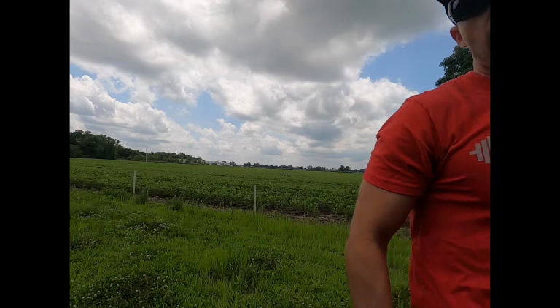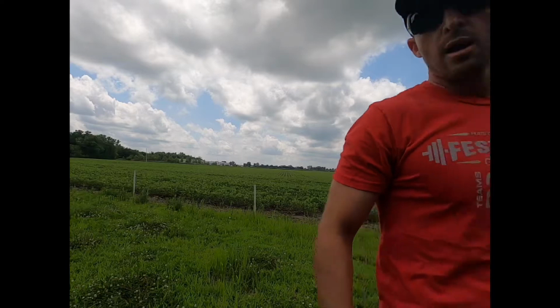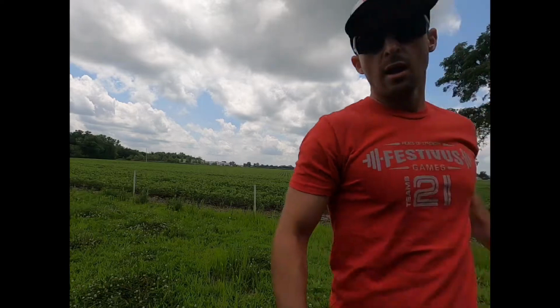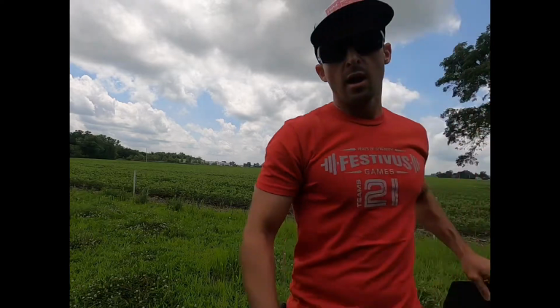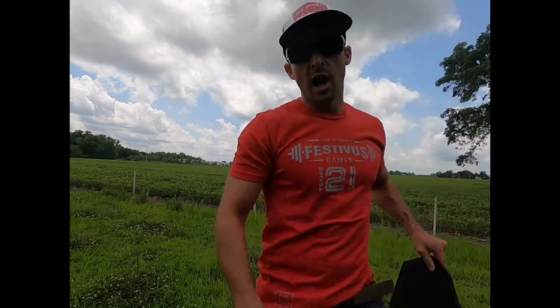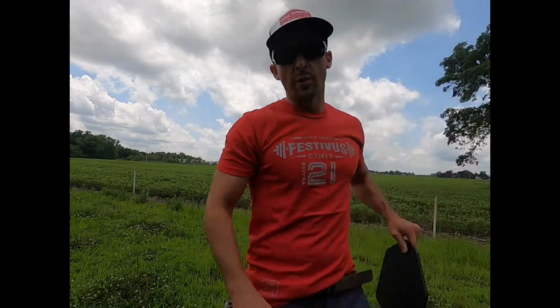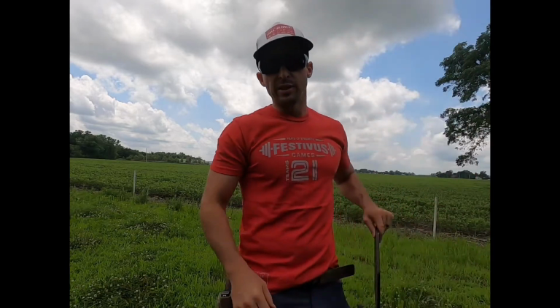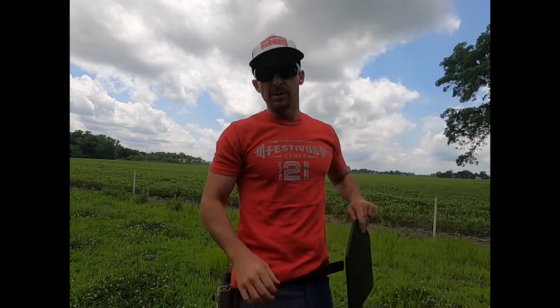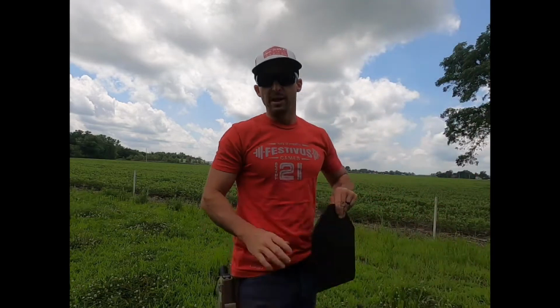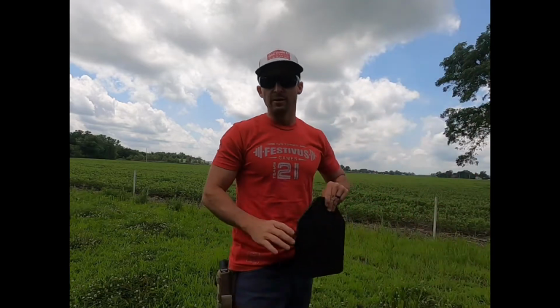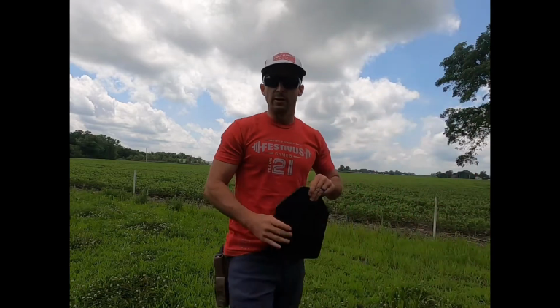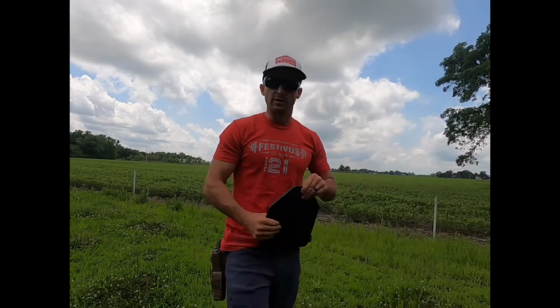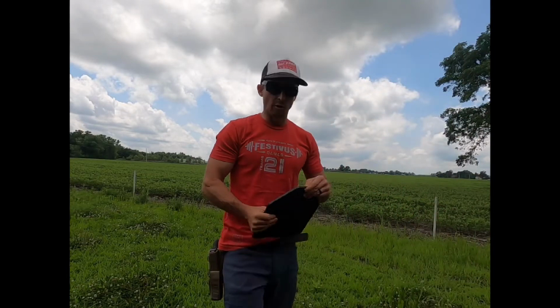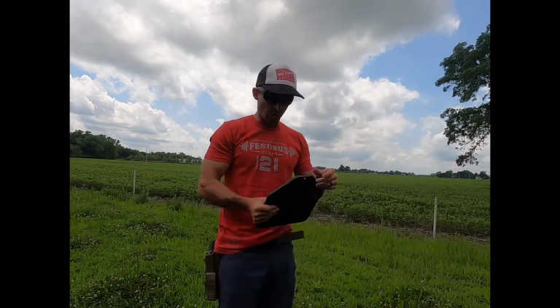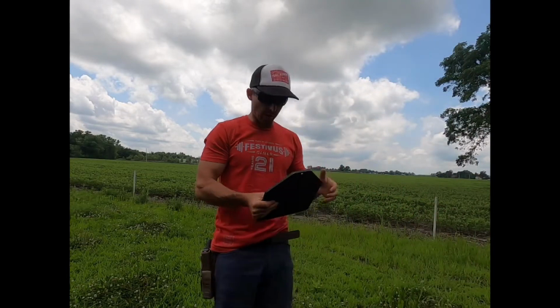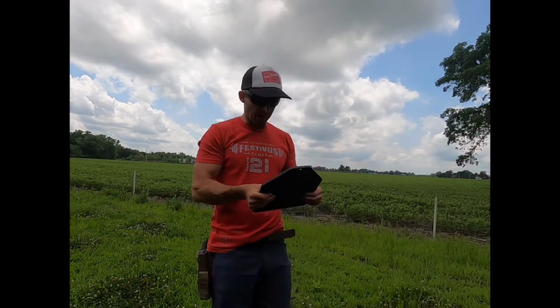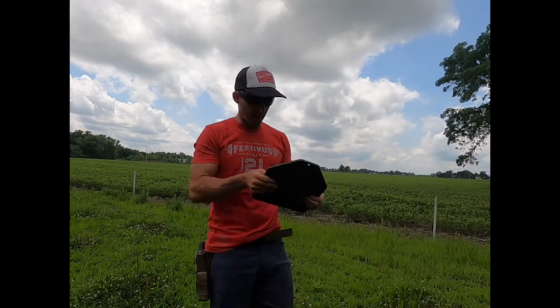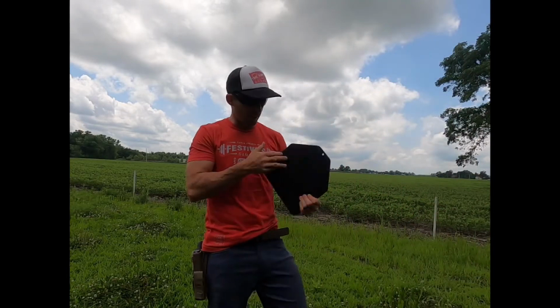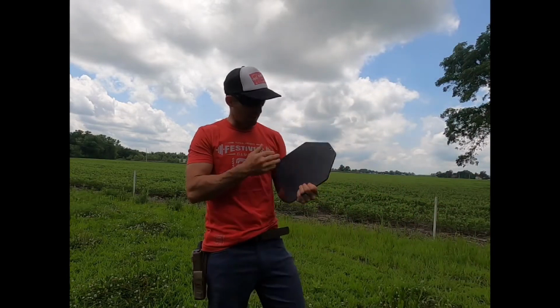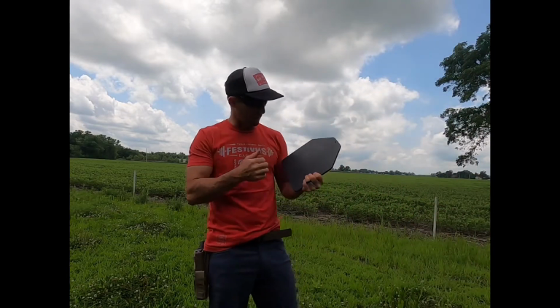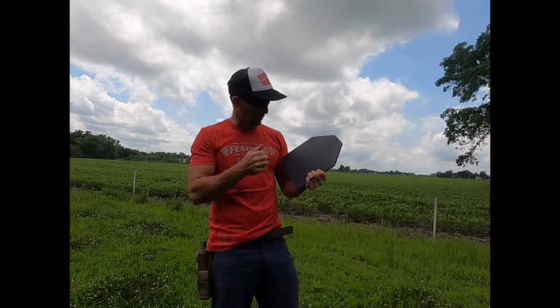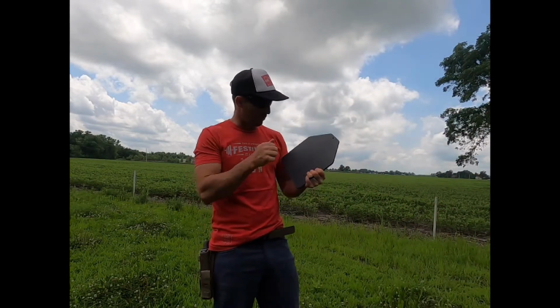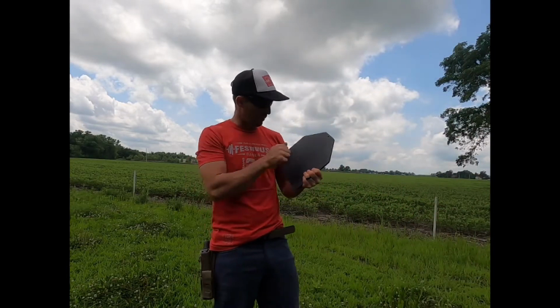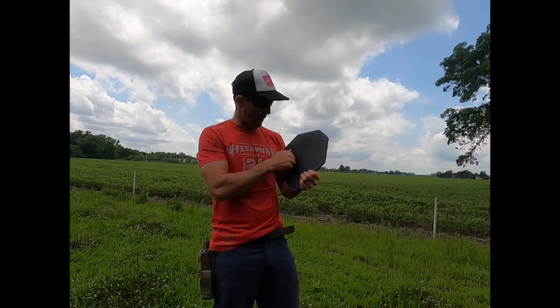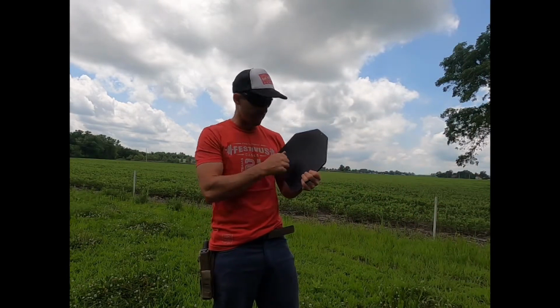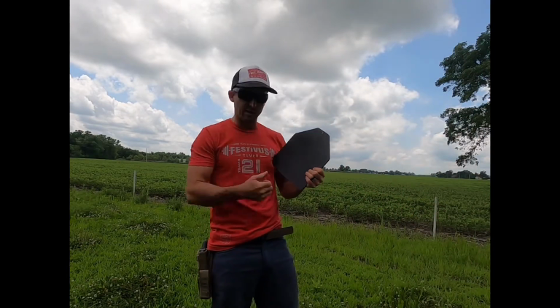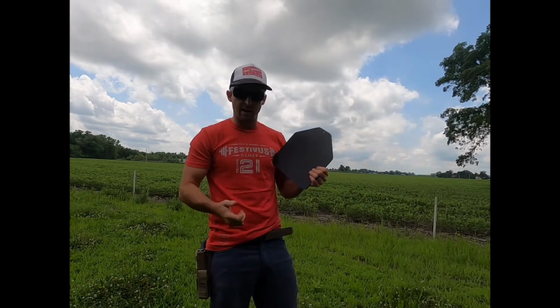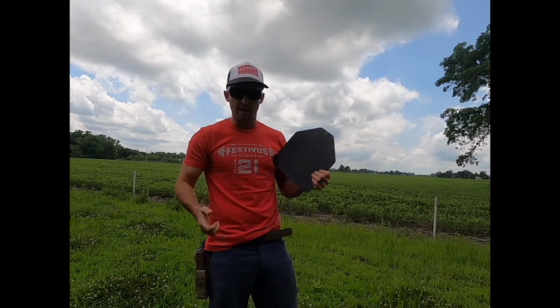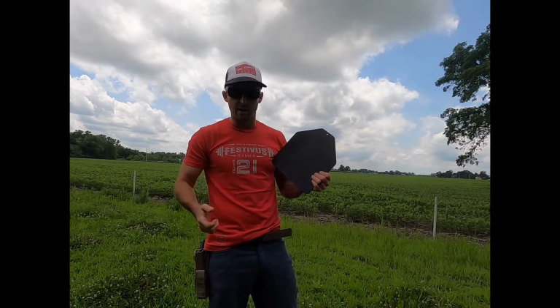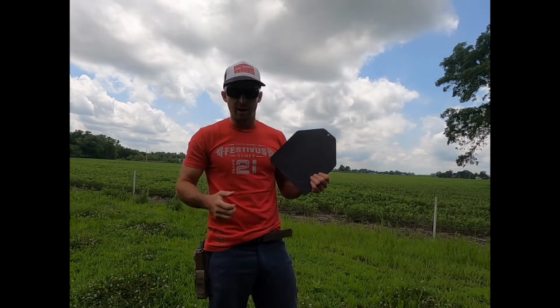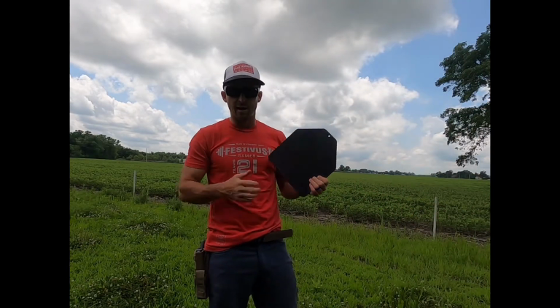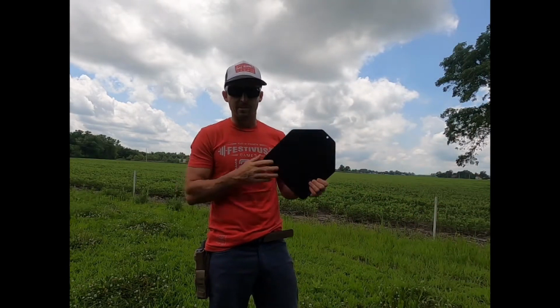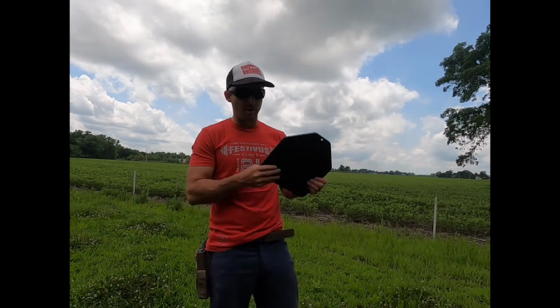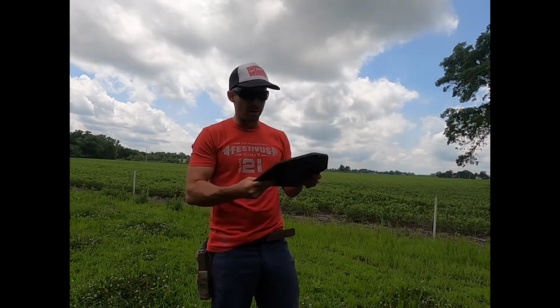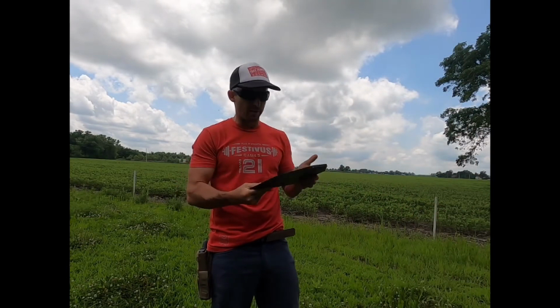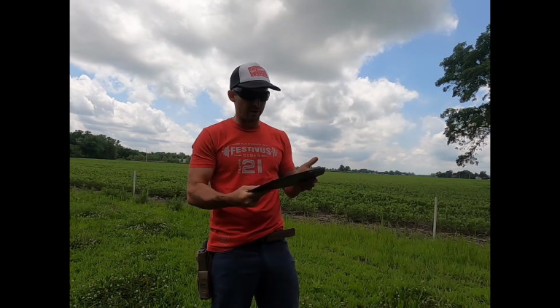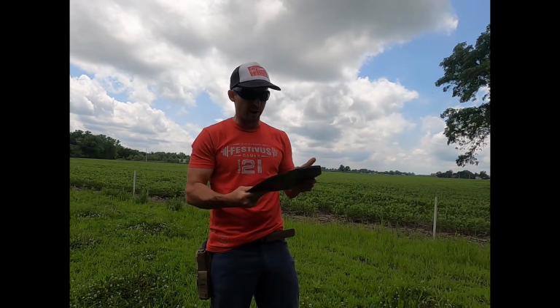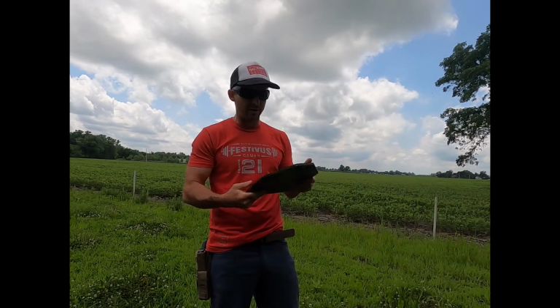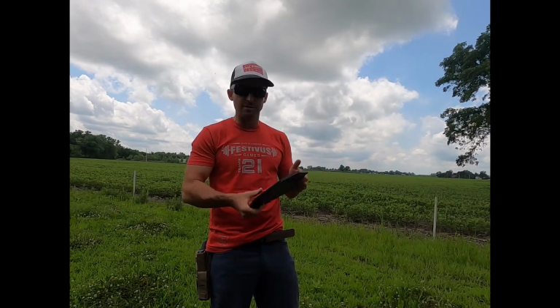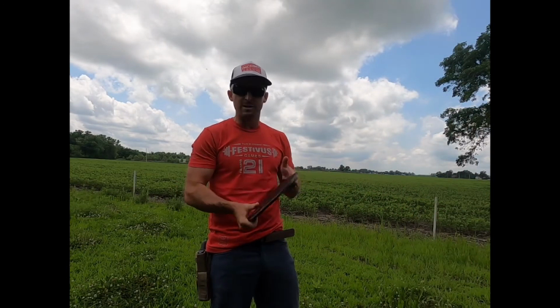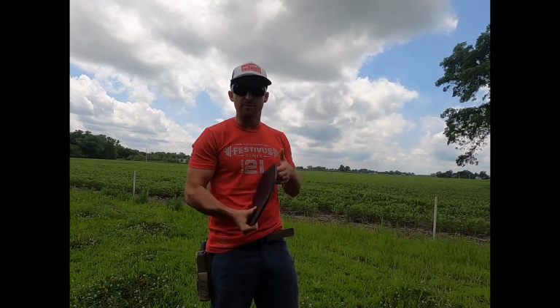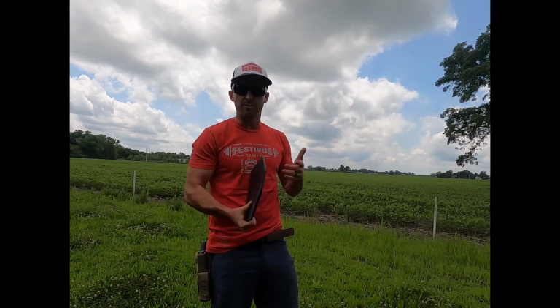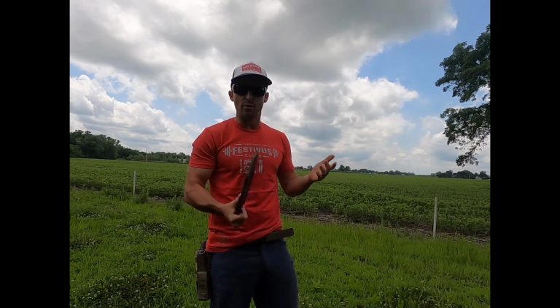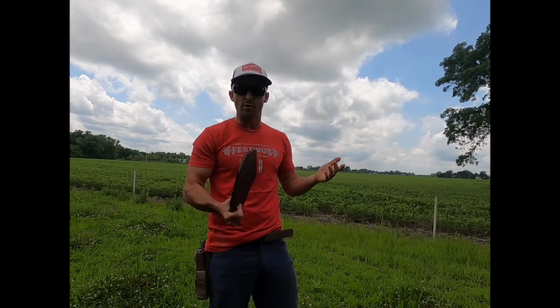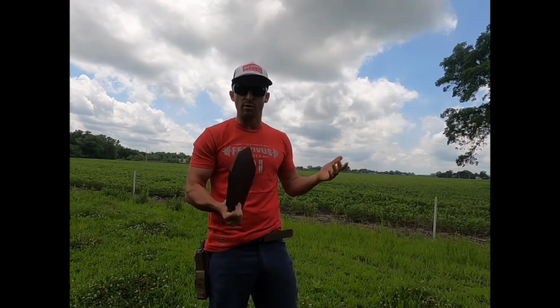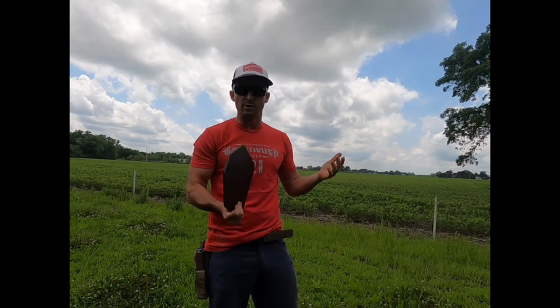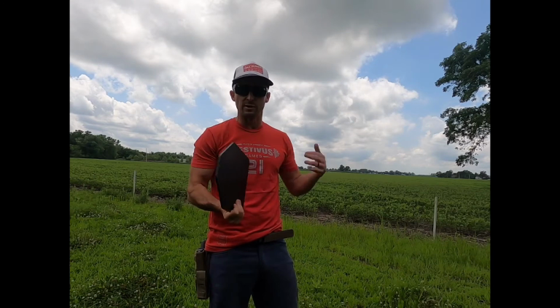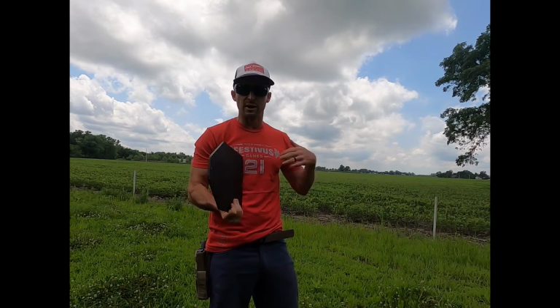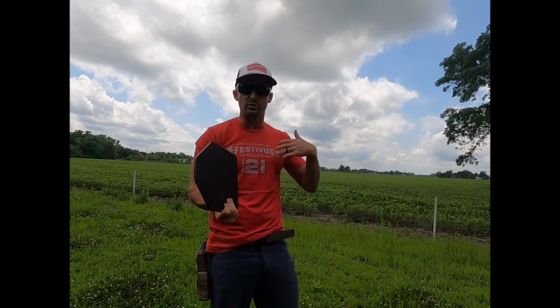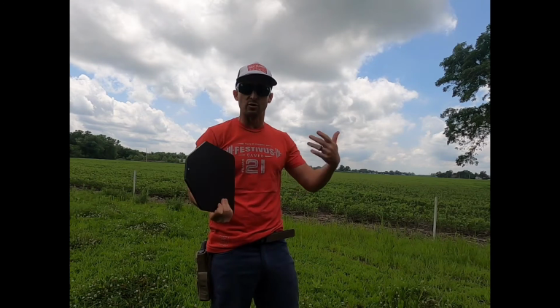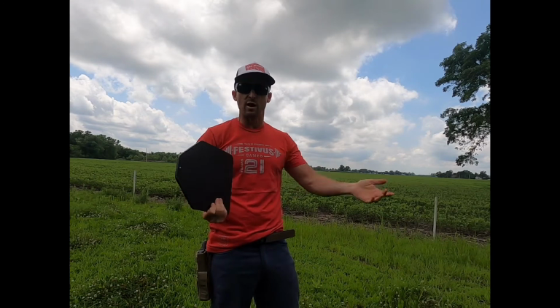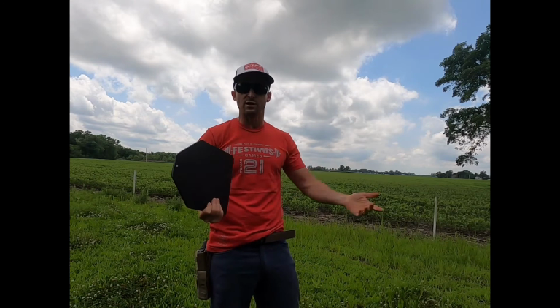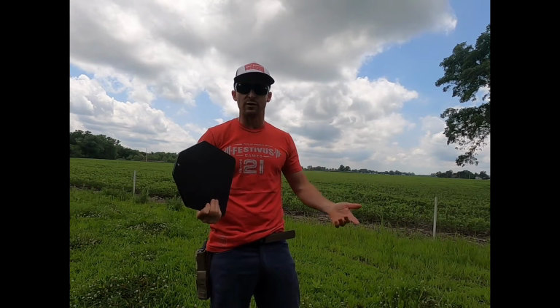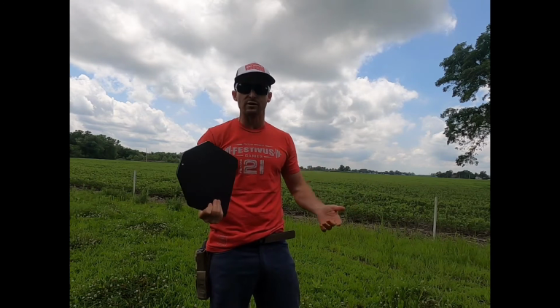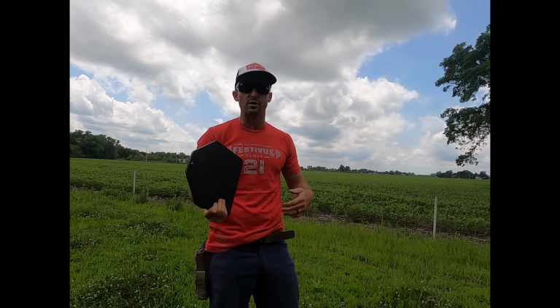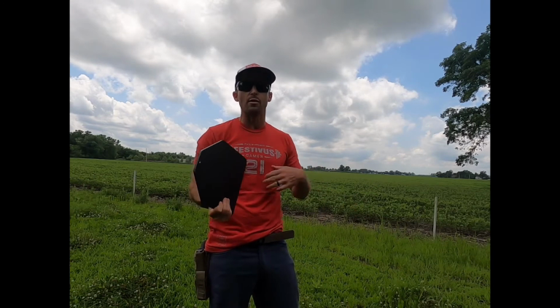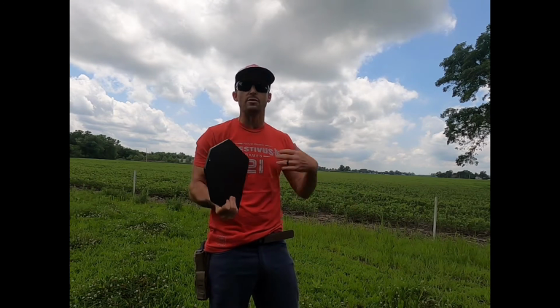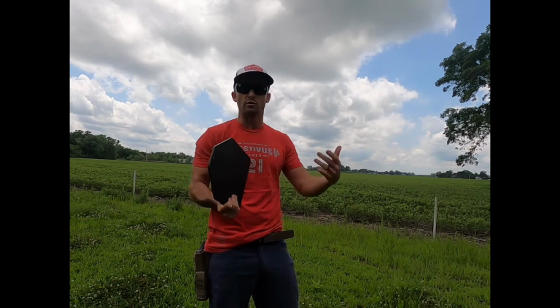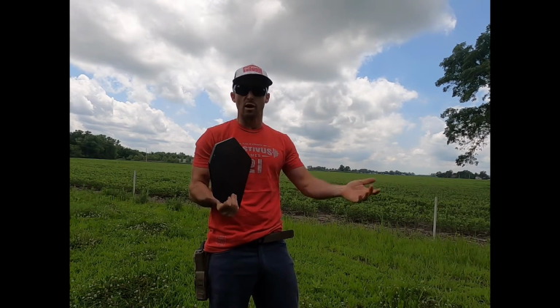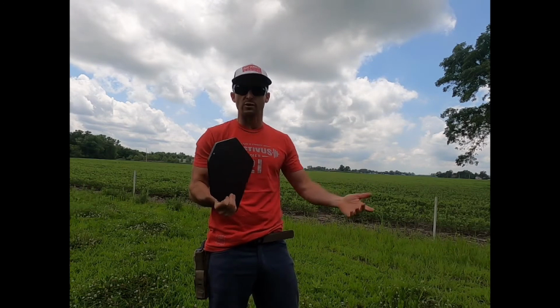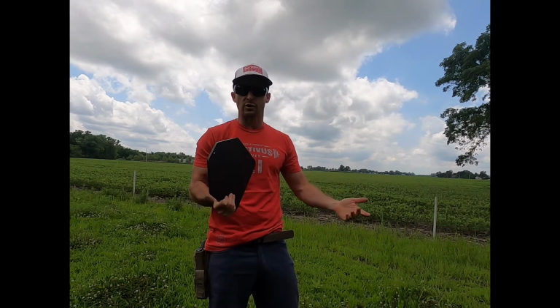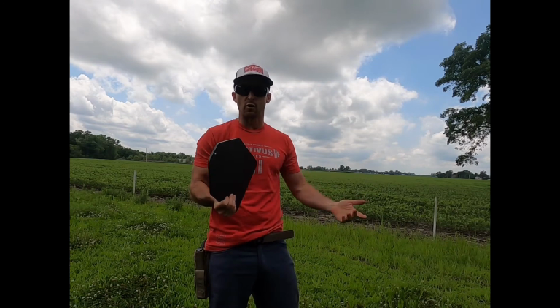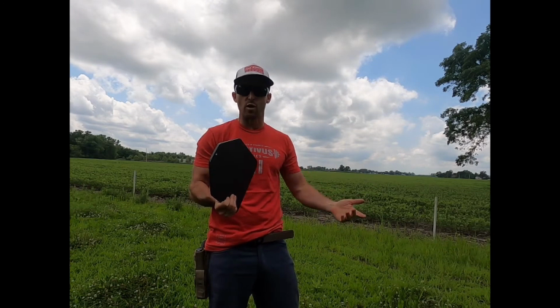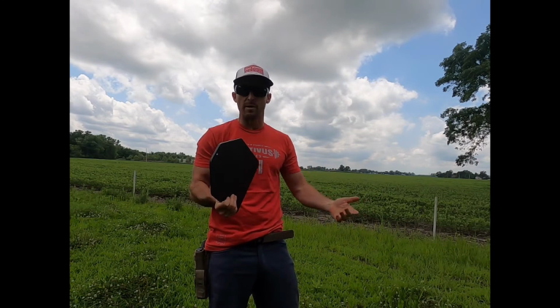Hey, what's up? Dave here. So I got these steel plates on Alibaba. I used them for CrossFit — they were CrossFit equipment.